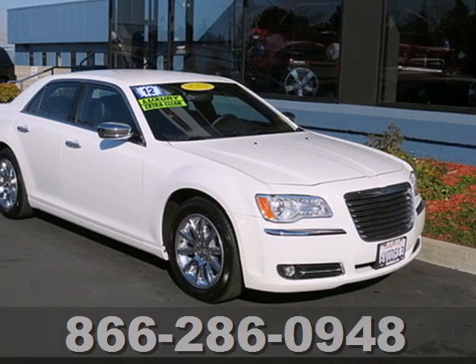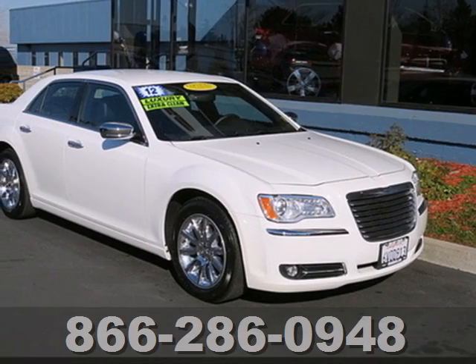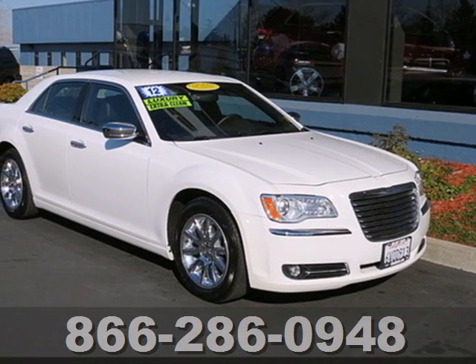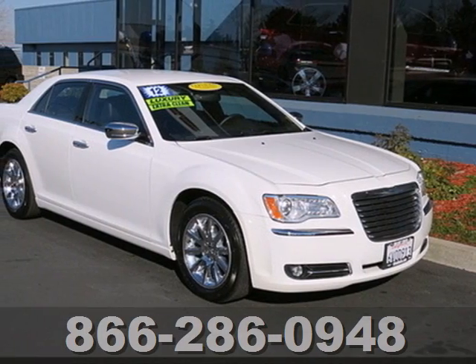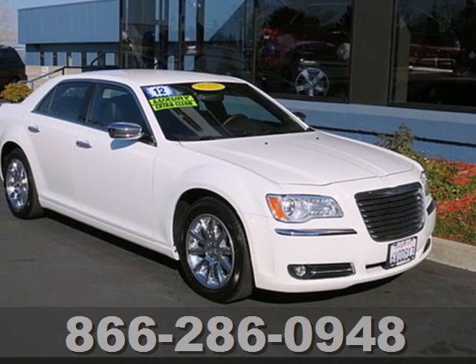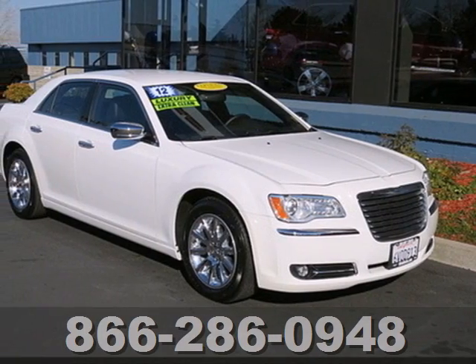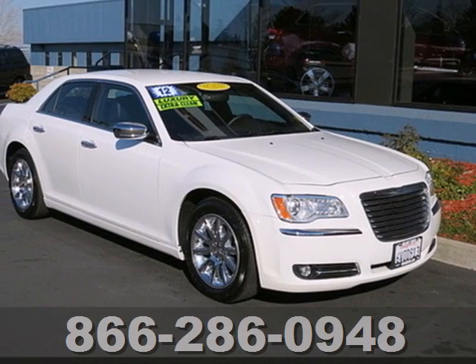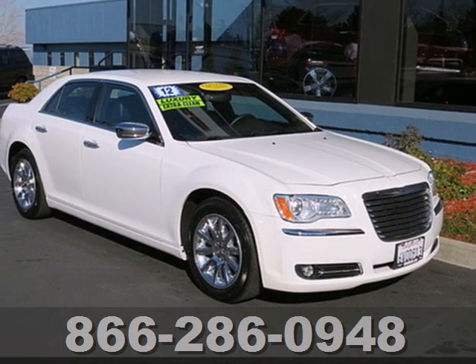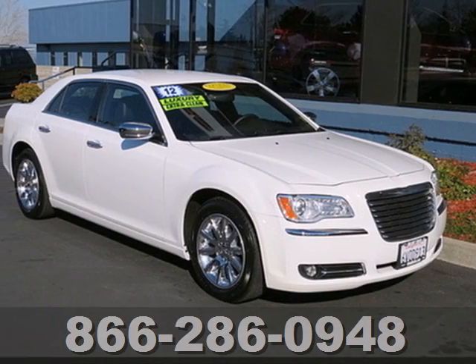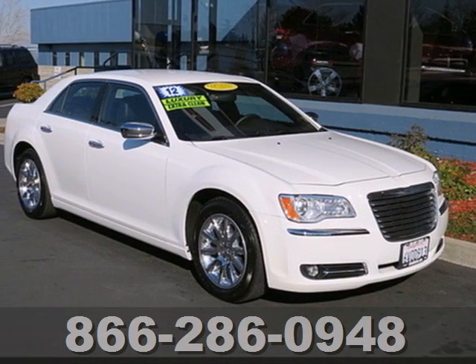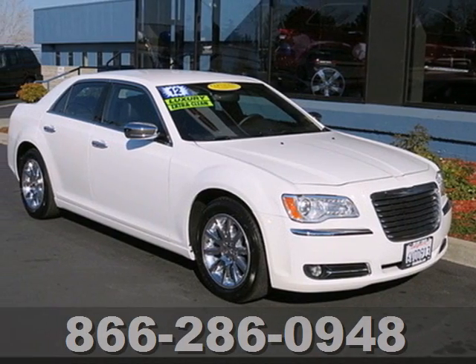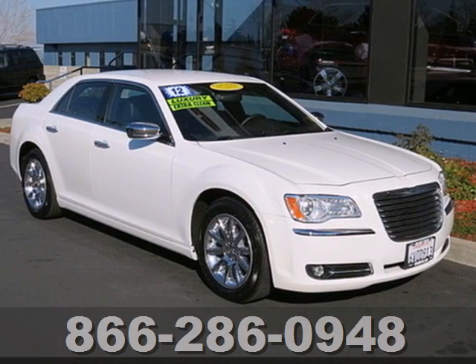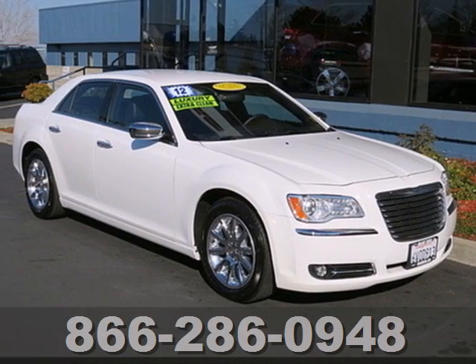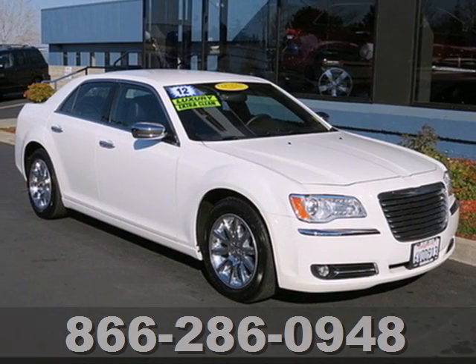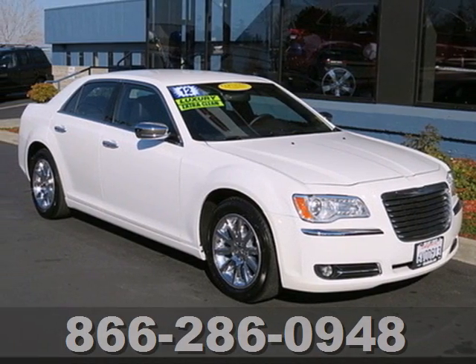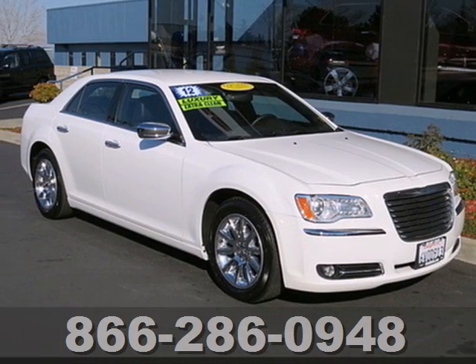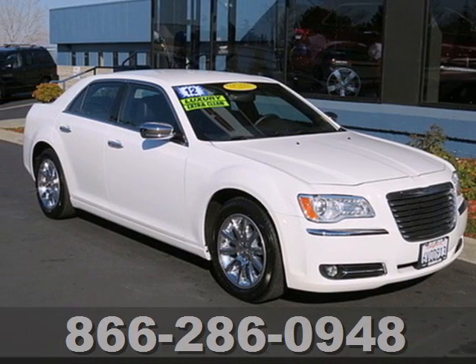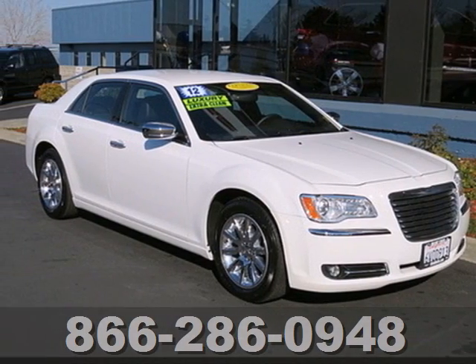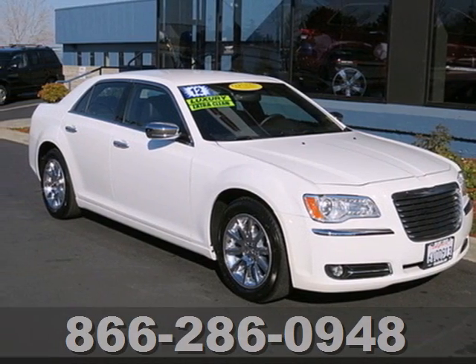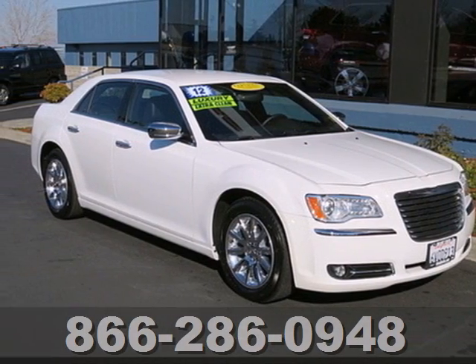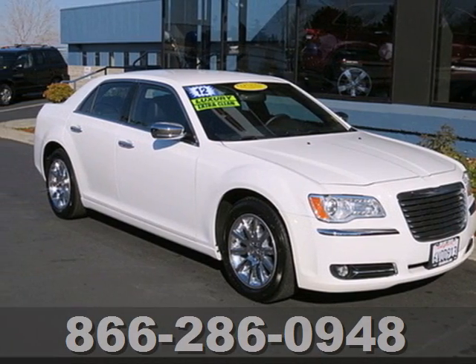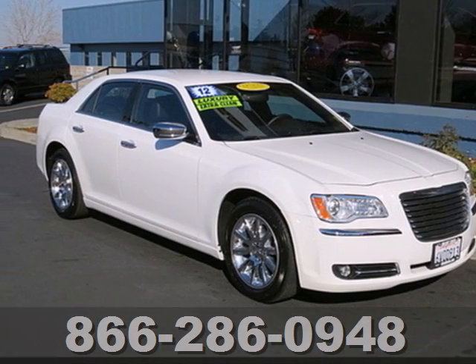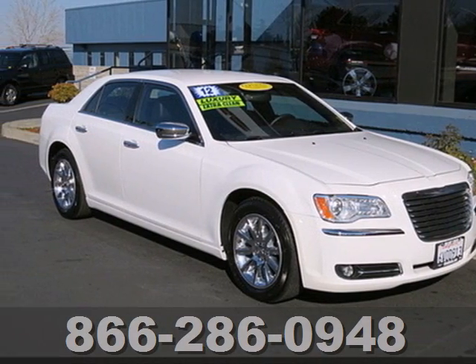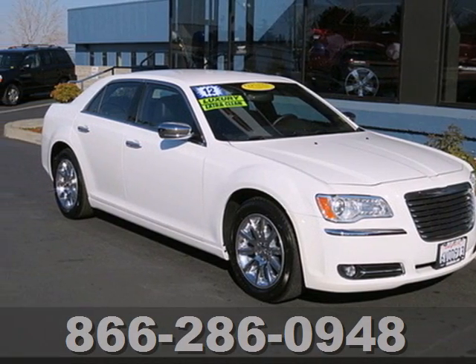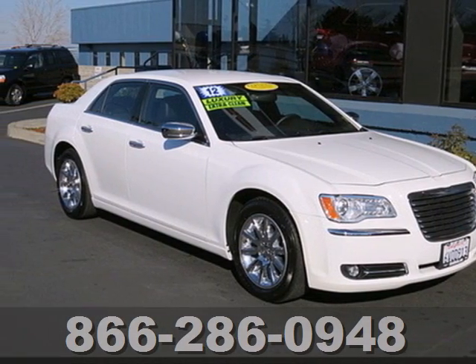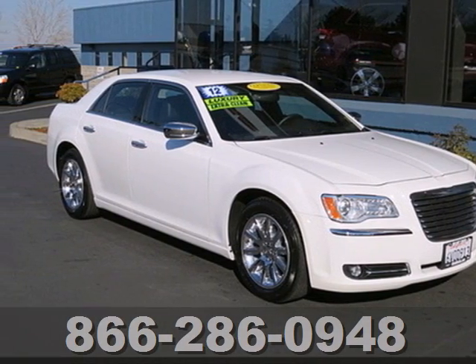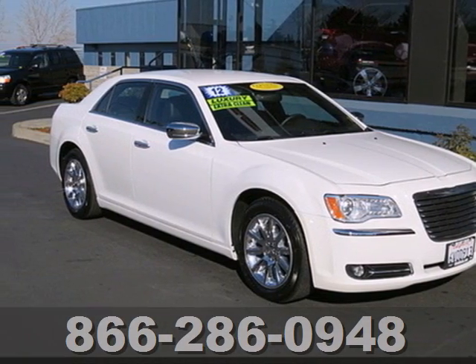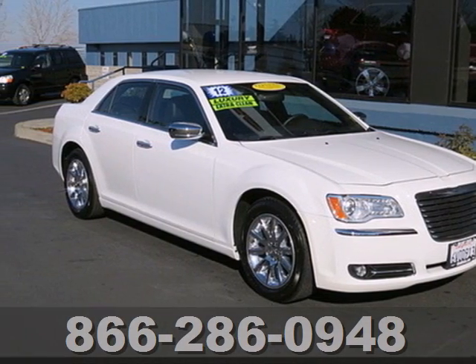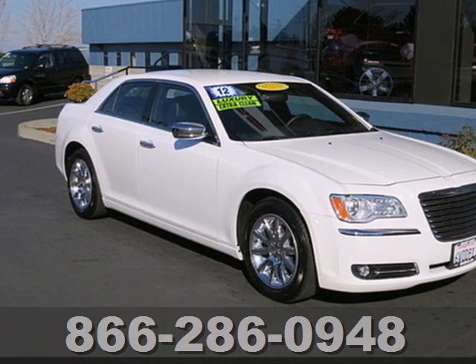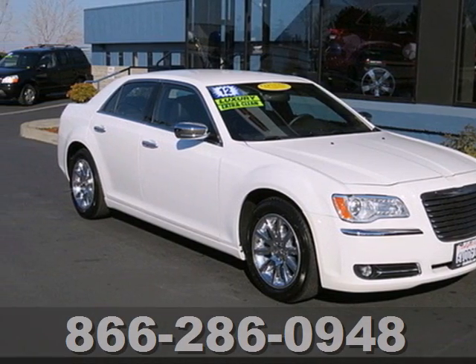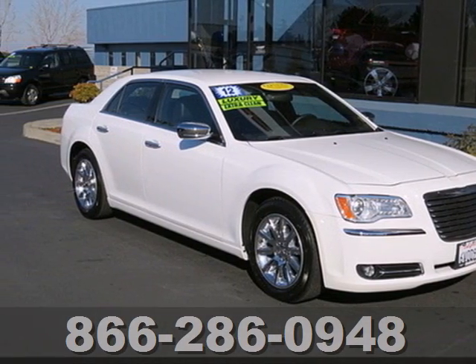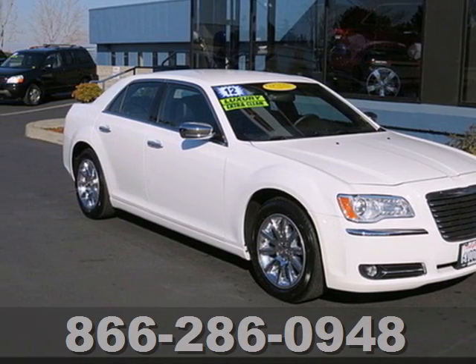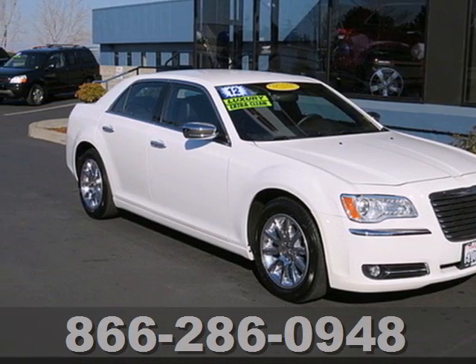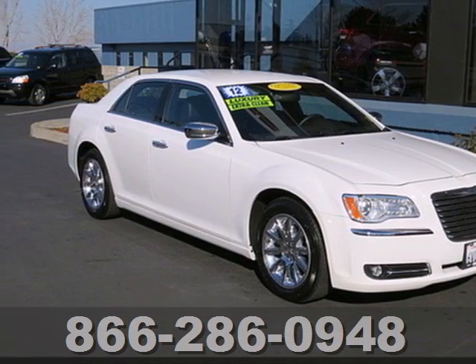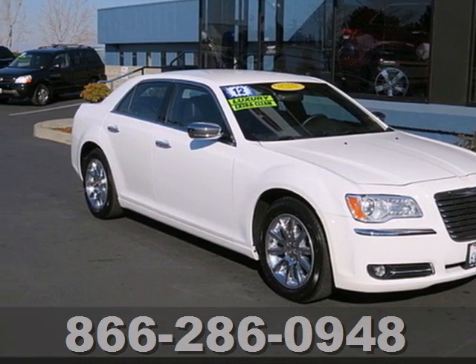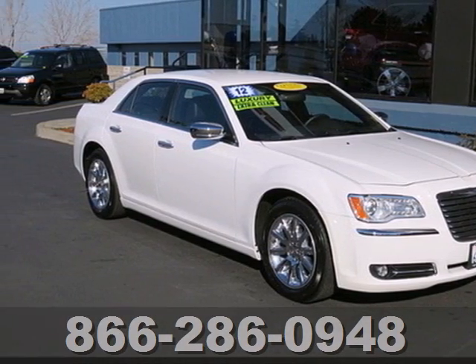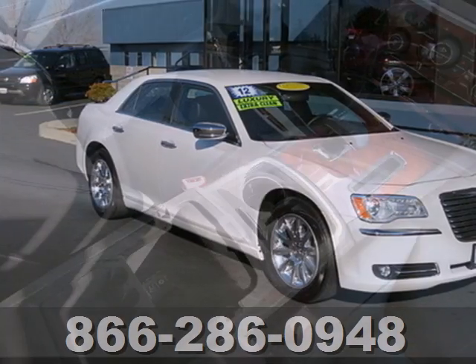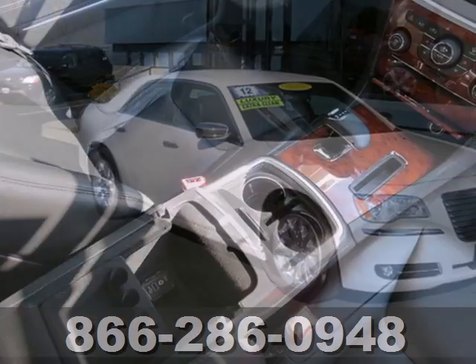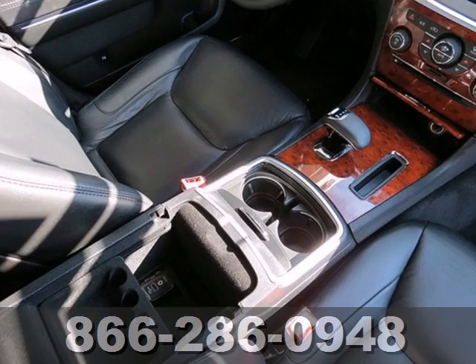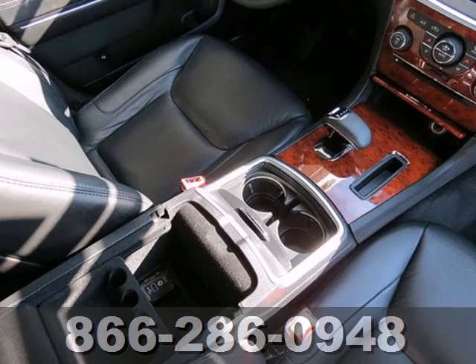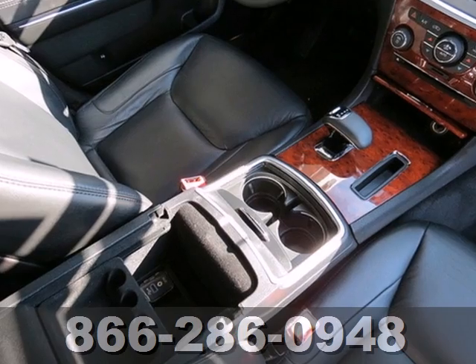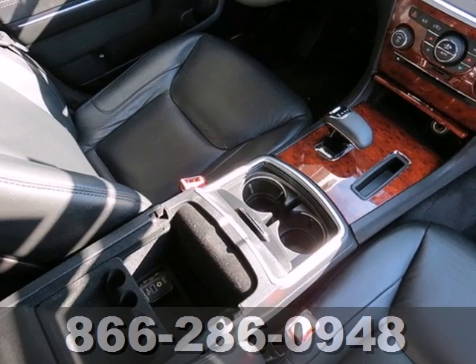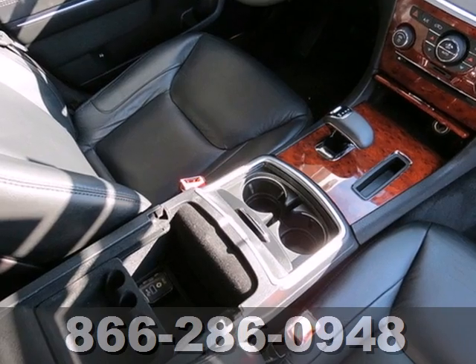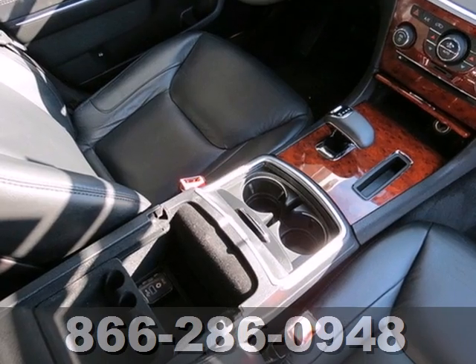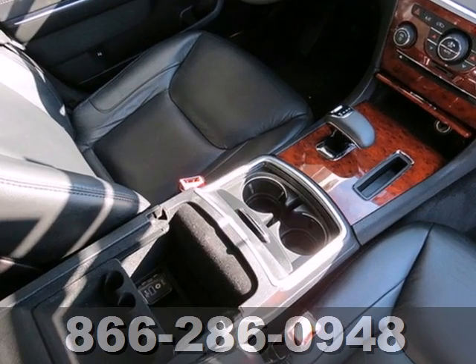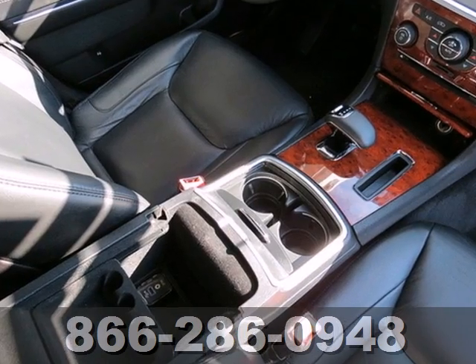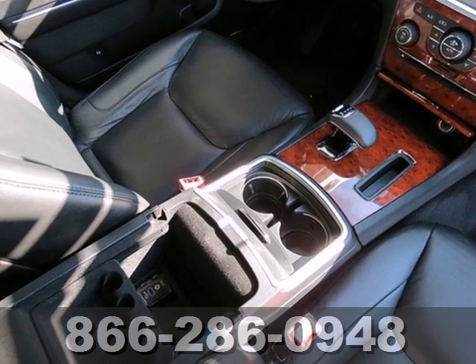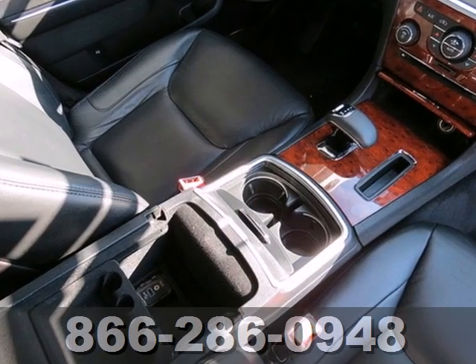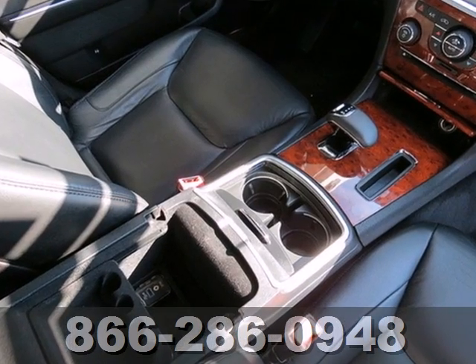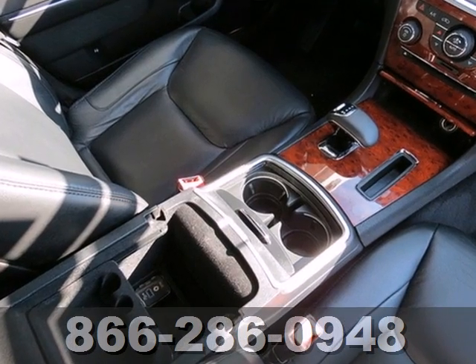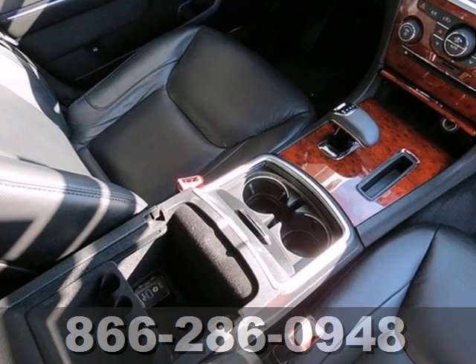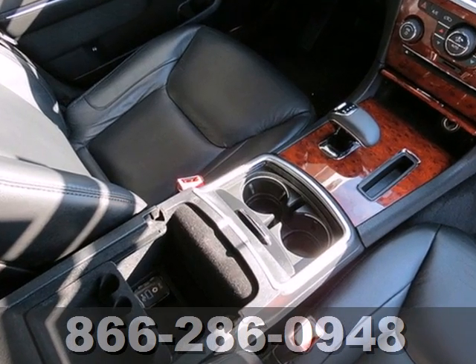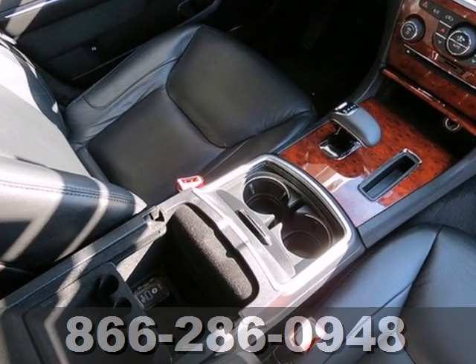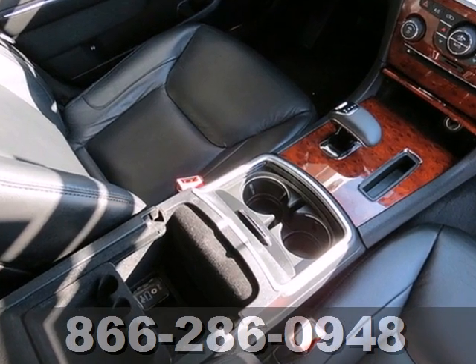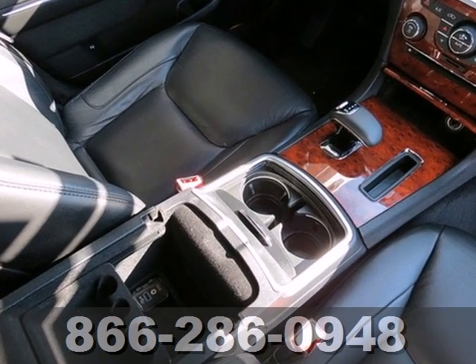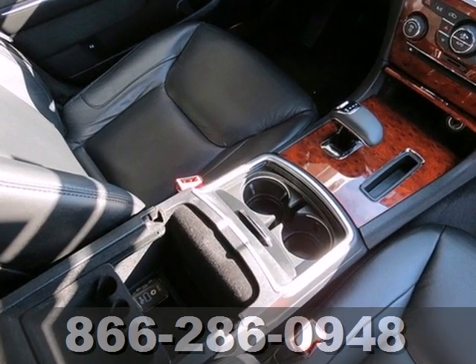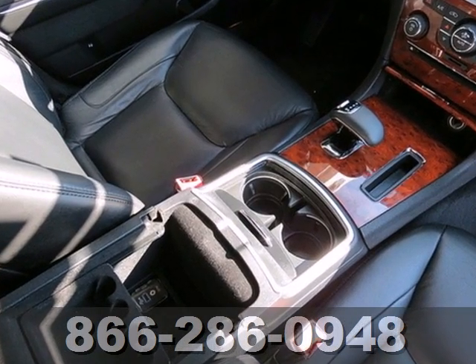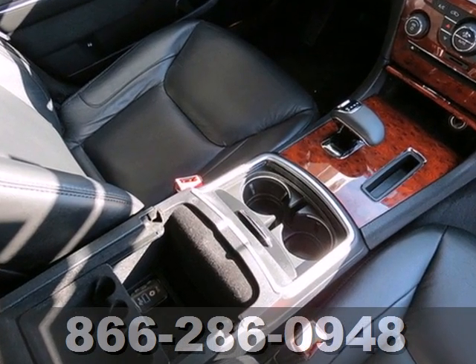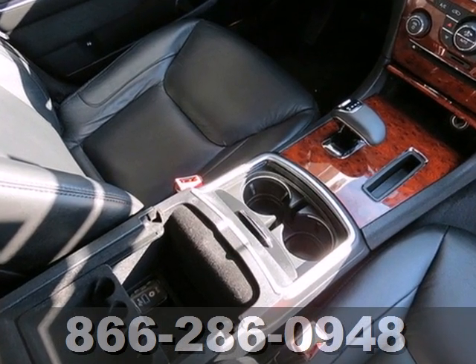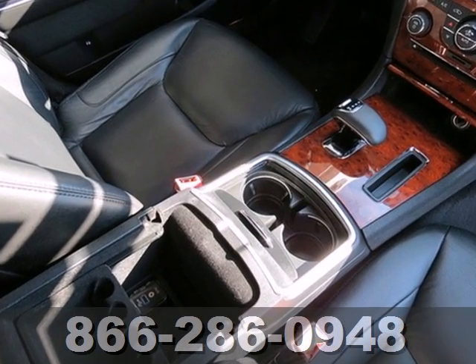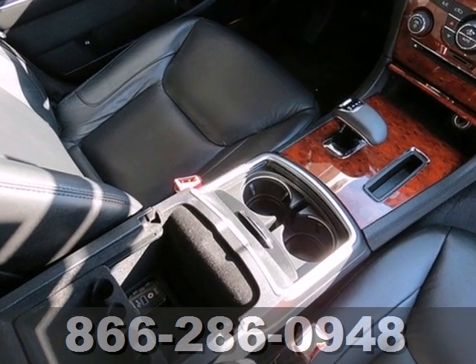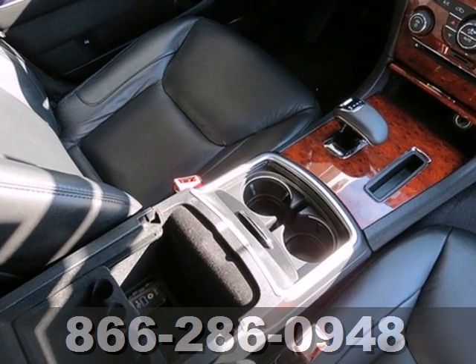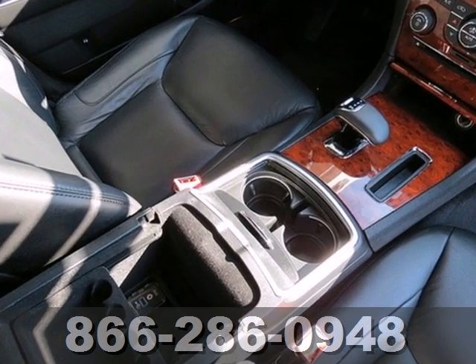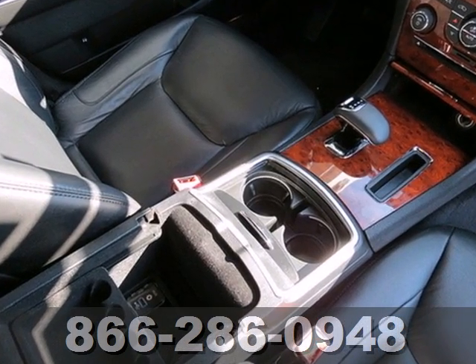It's a 2012 Chrysler 300. With a smooth yet powerful engine, you will fall in love with this attractive sedan.